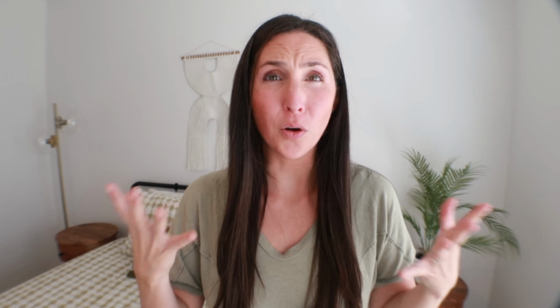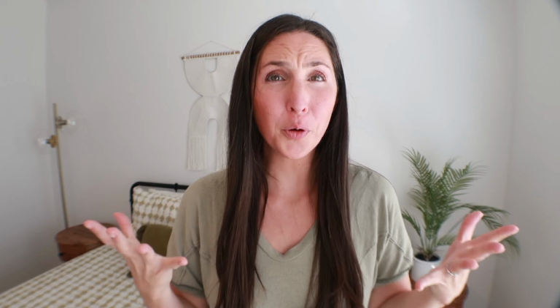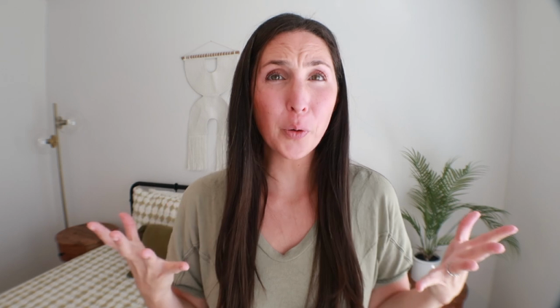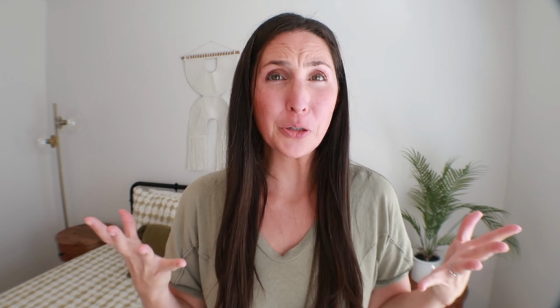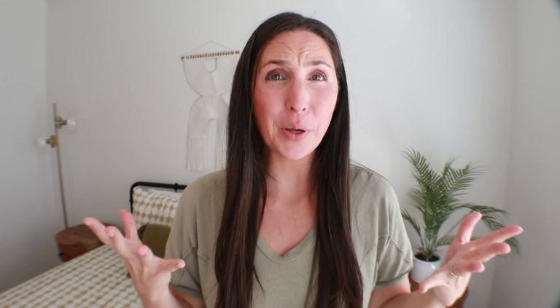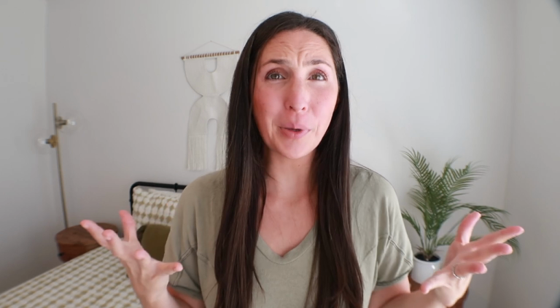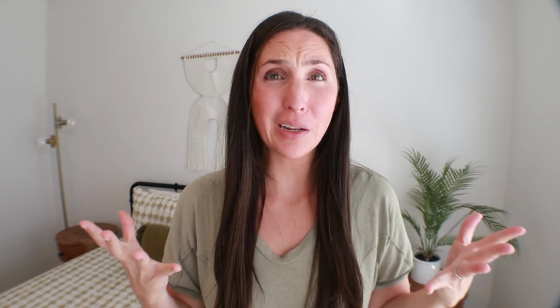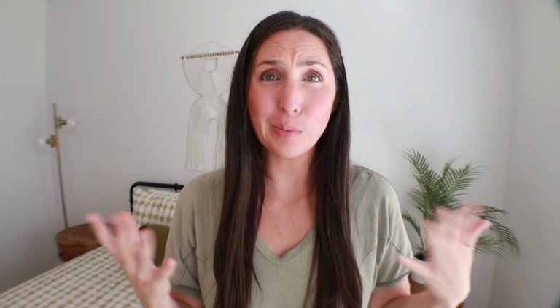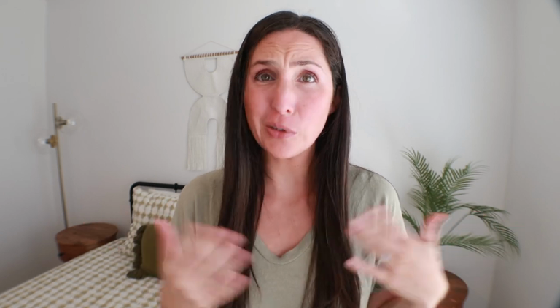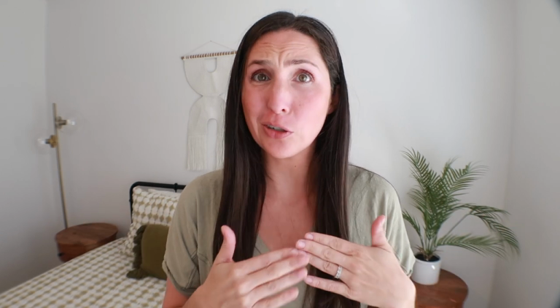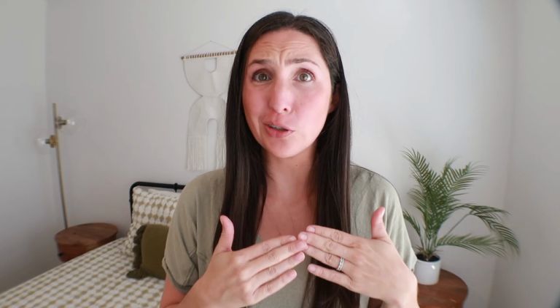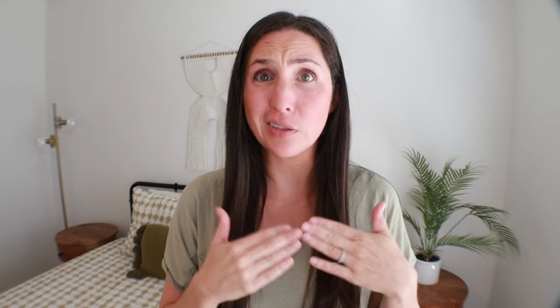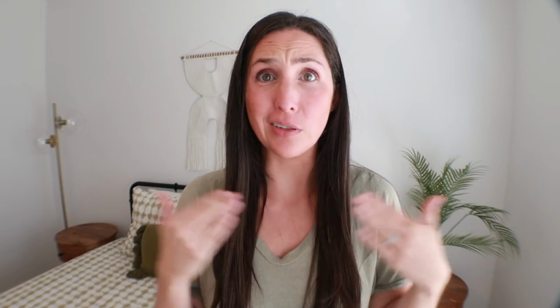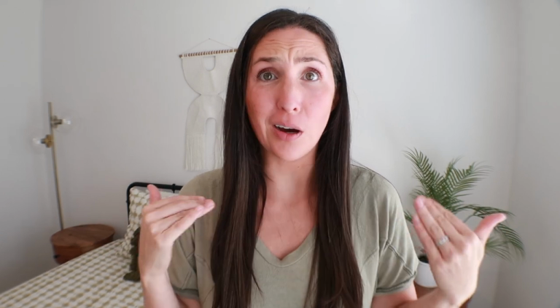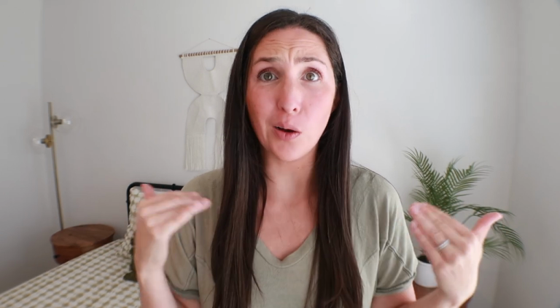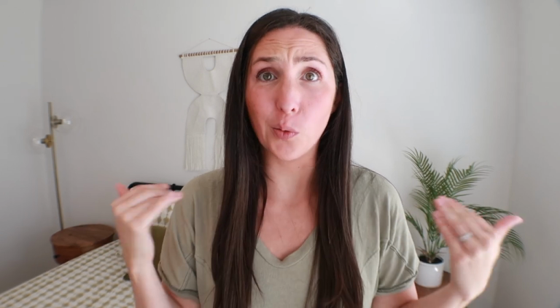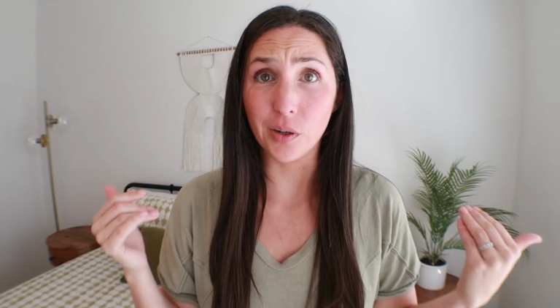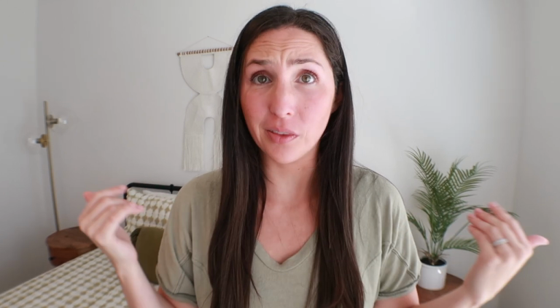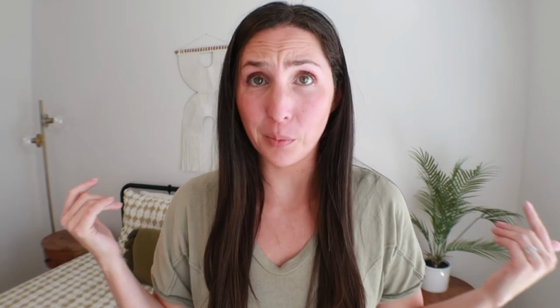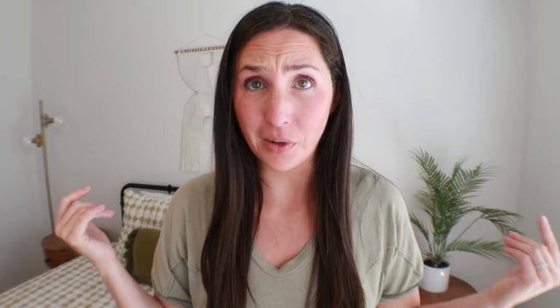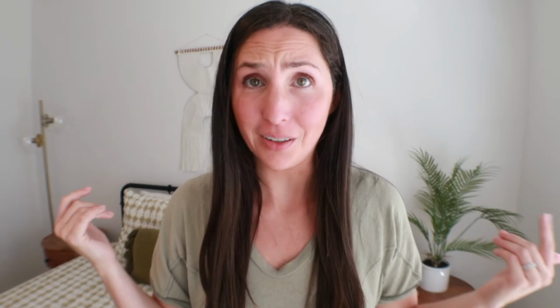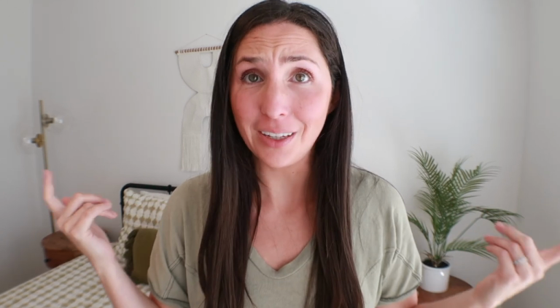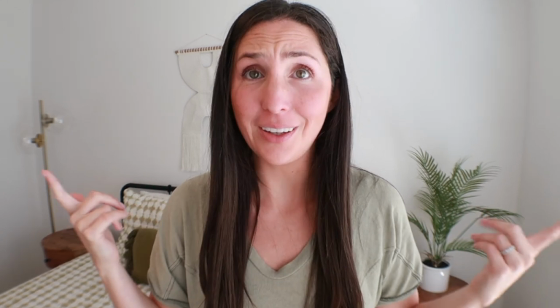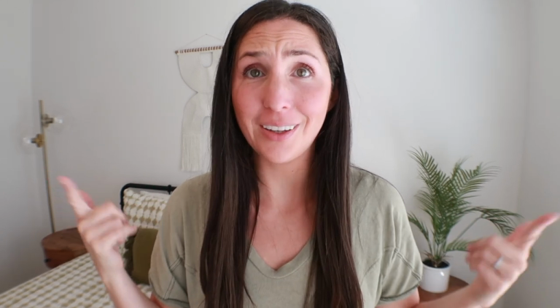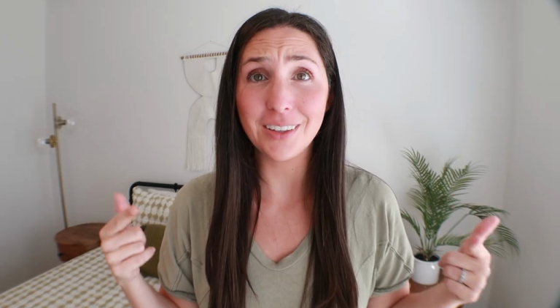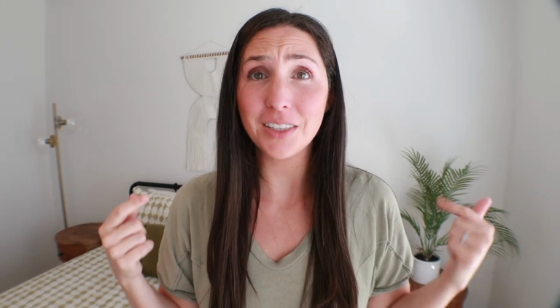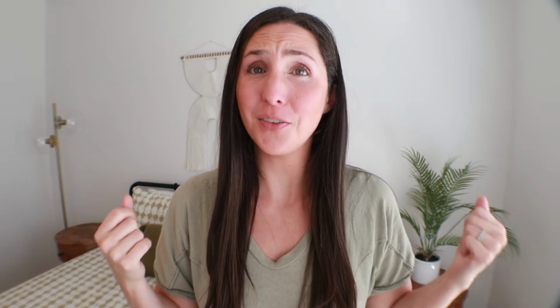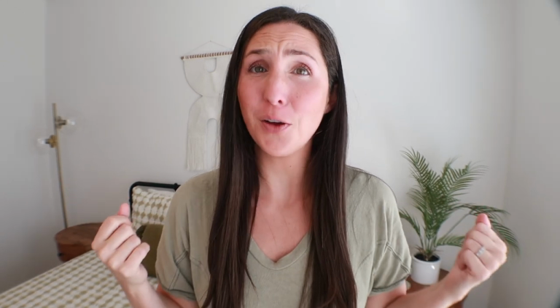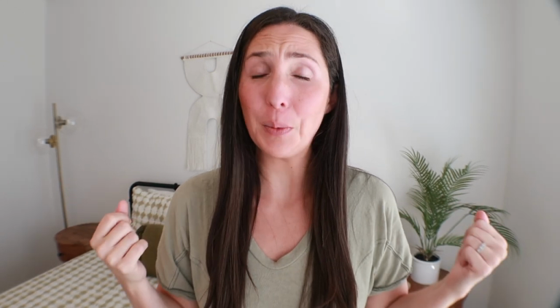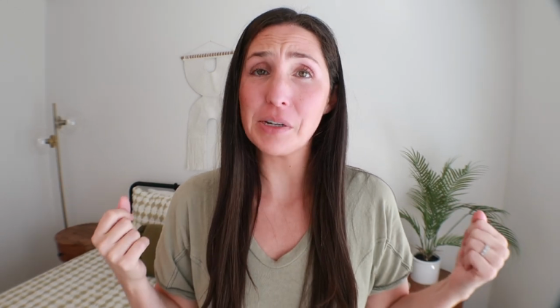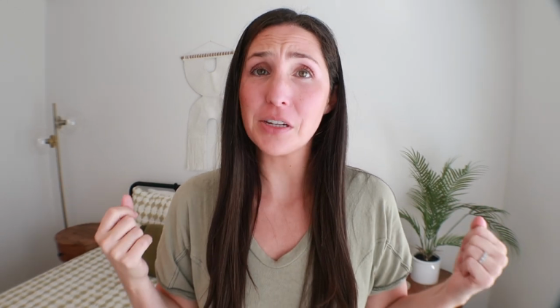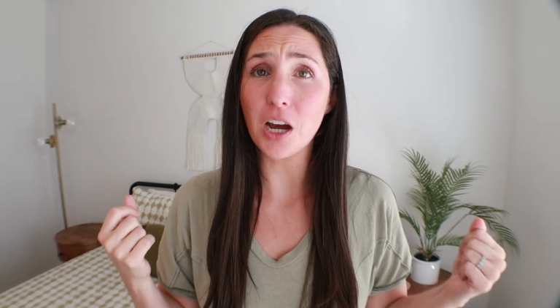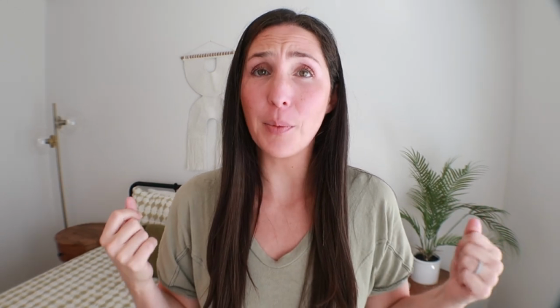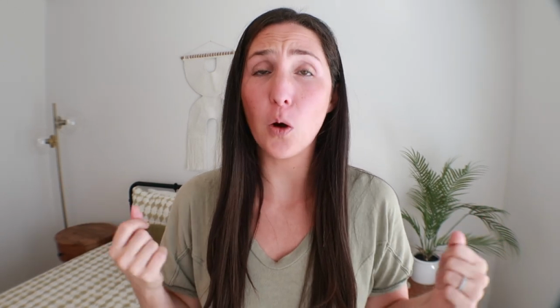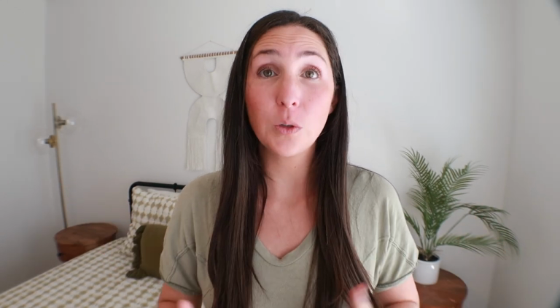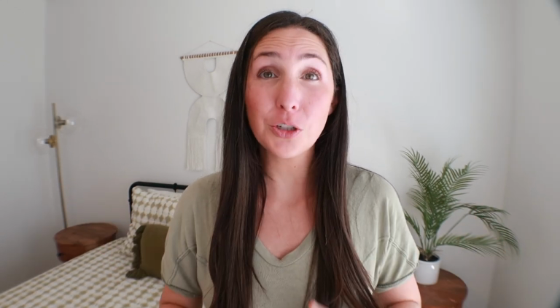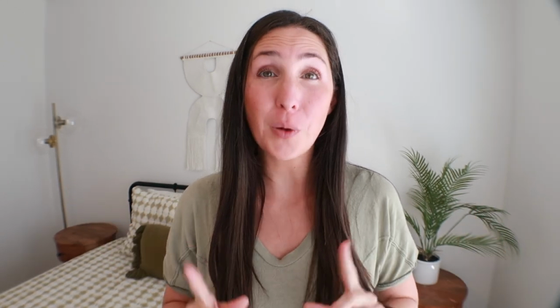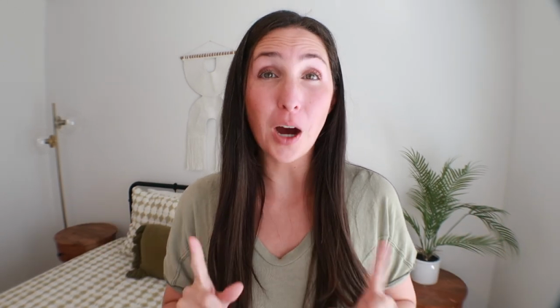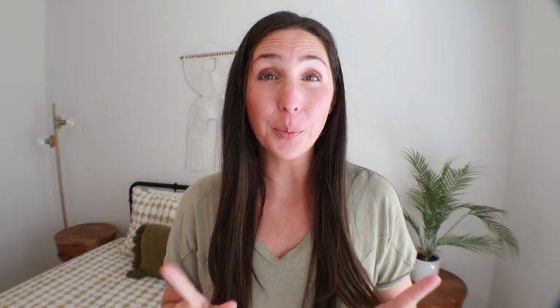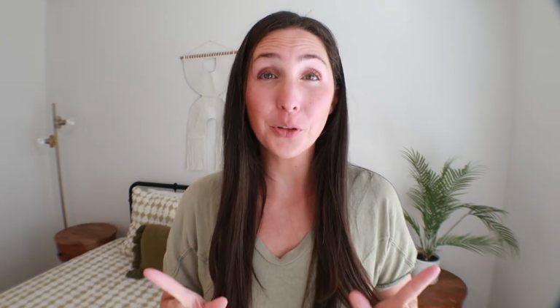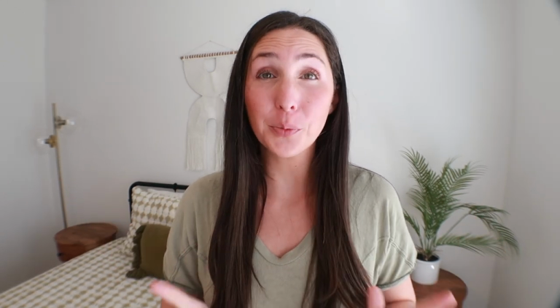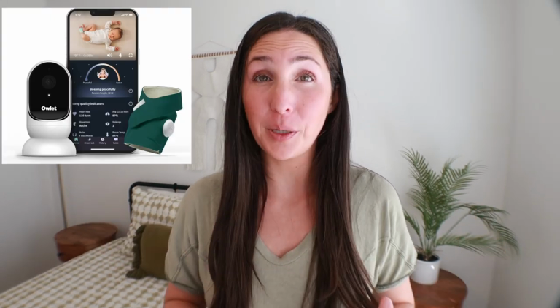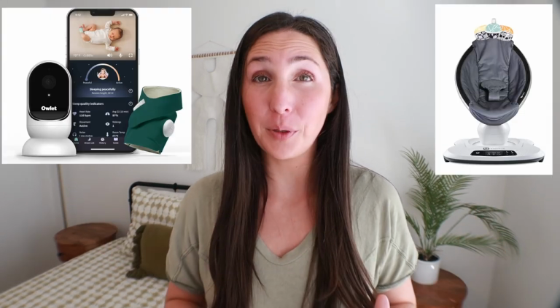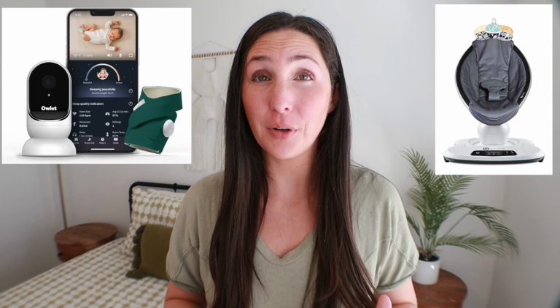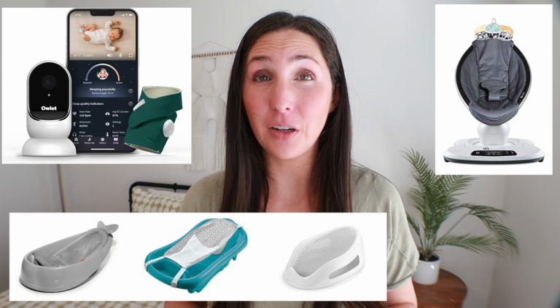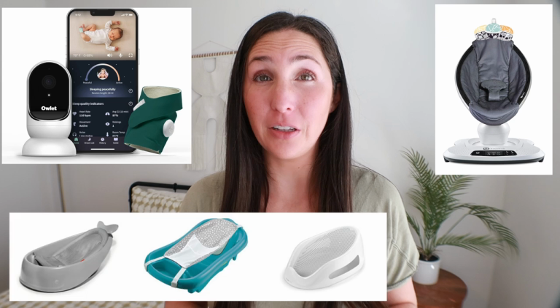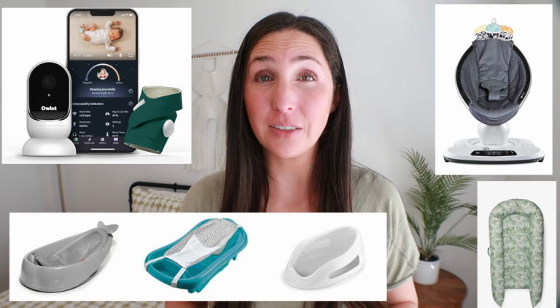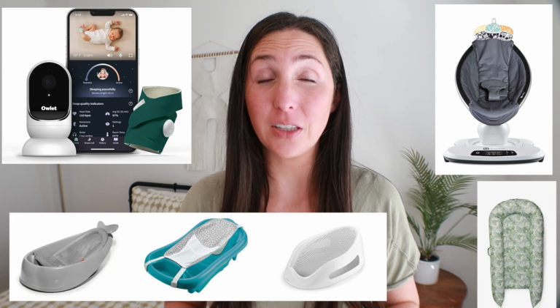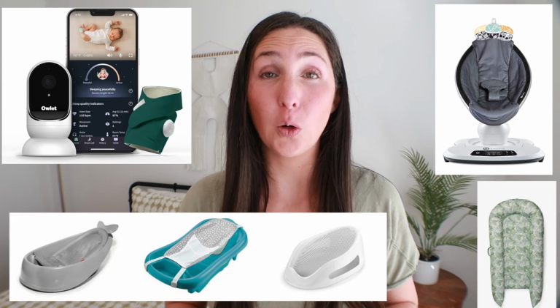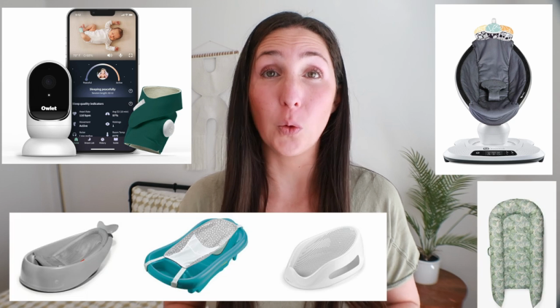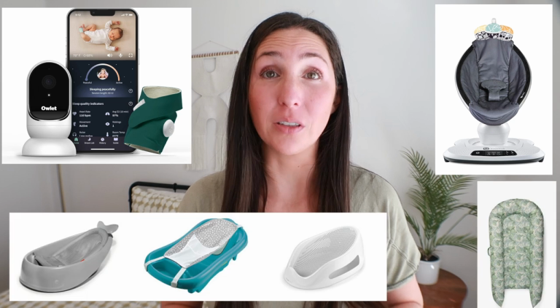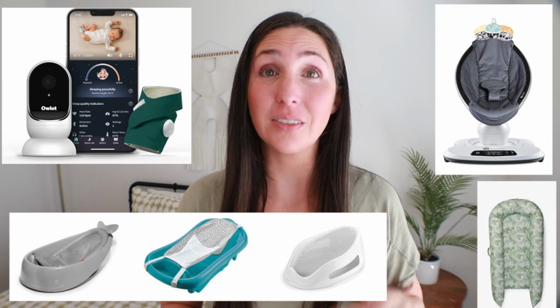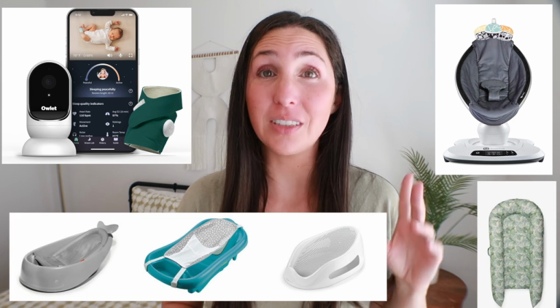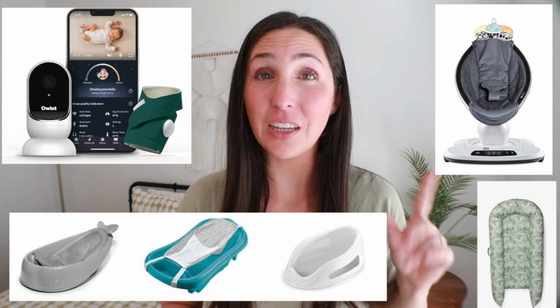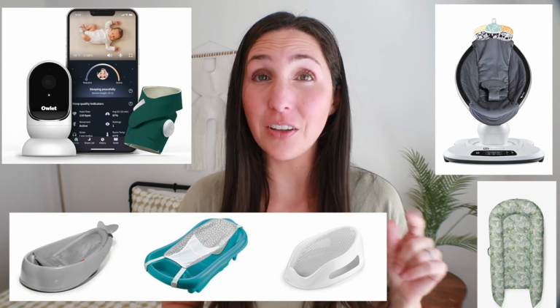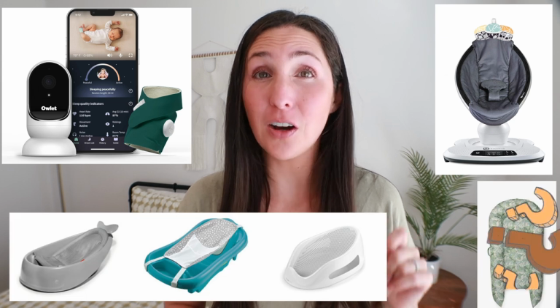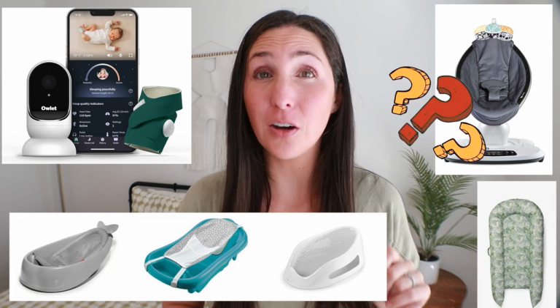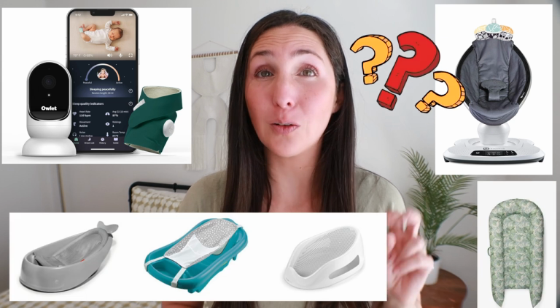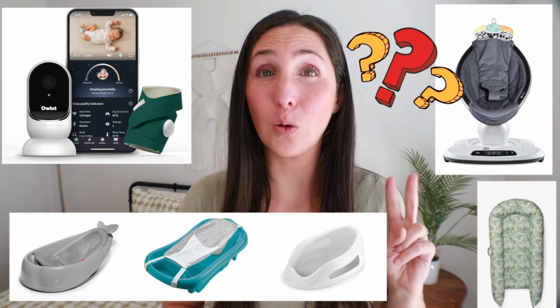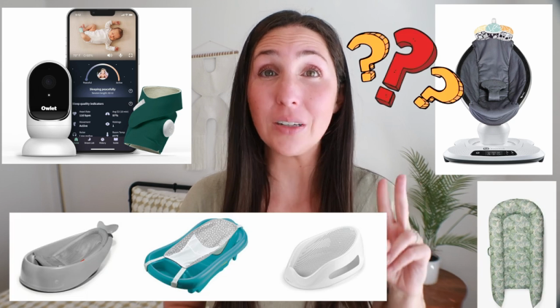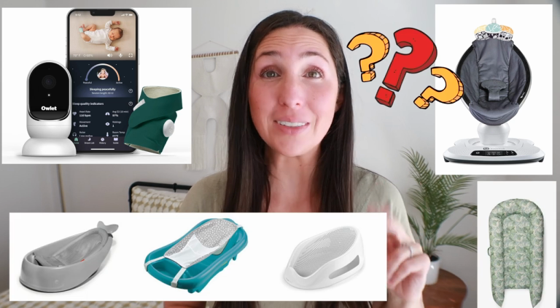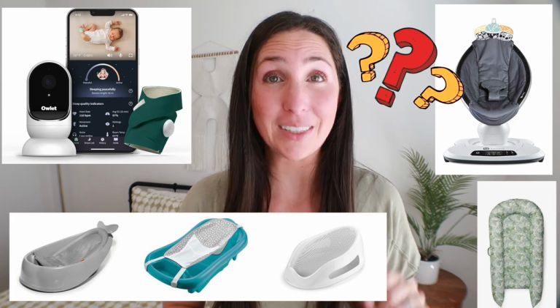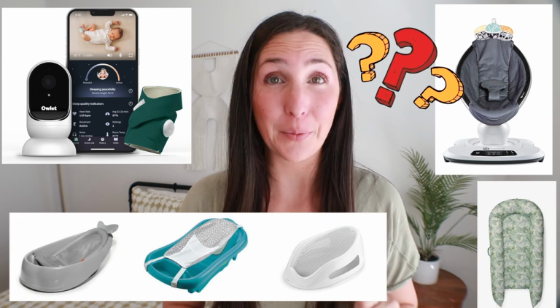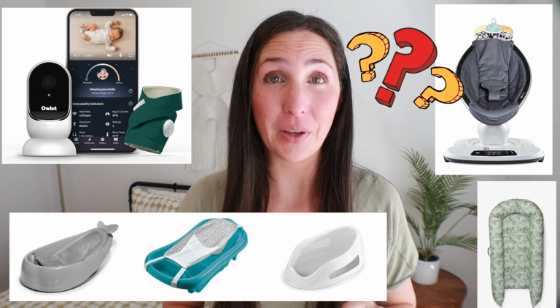Wondering which baby items are just not worth the money? In this video, I'm going to talk about which popular baby products are worth saving on or skipping.